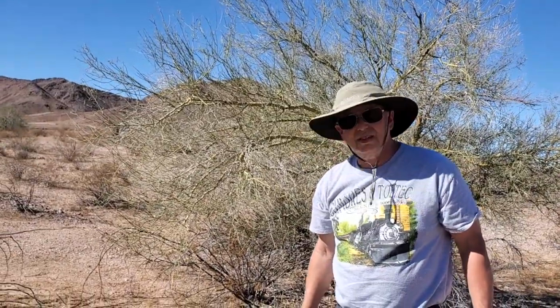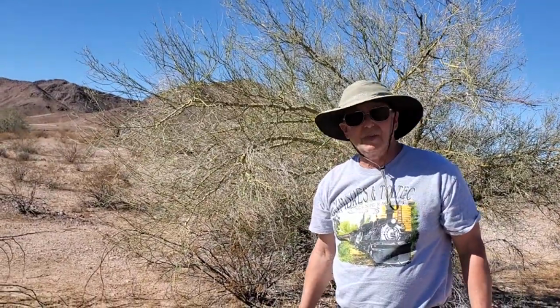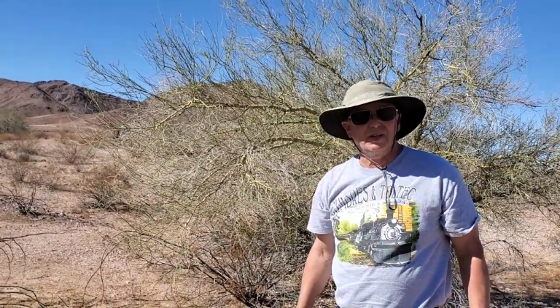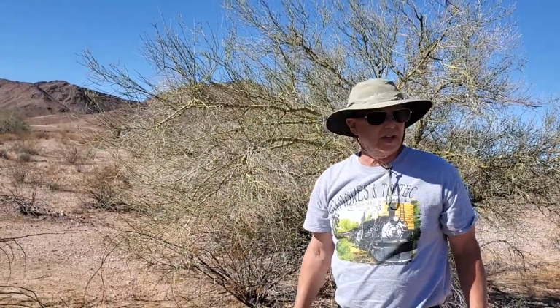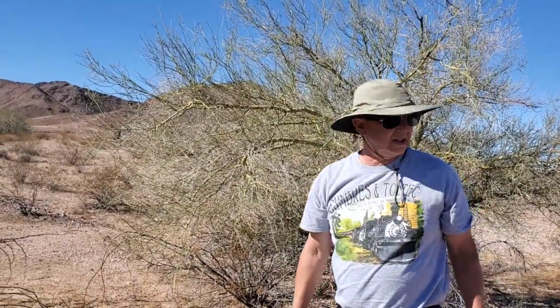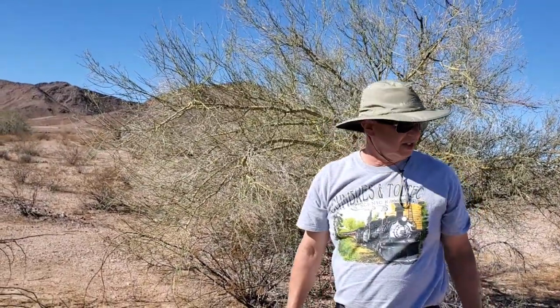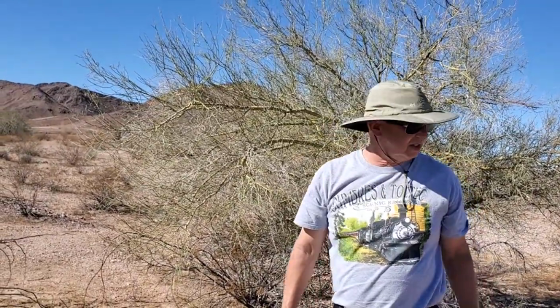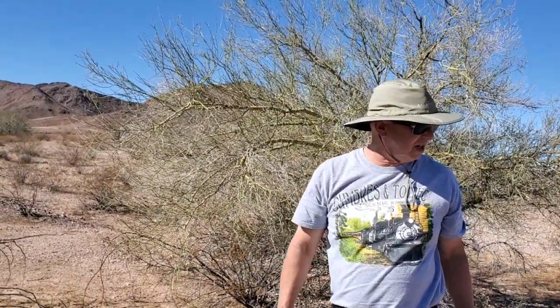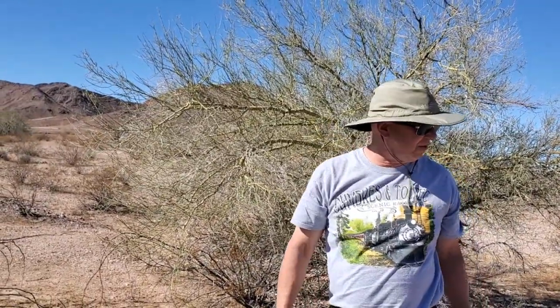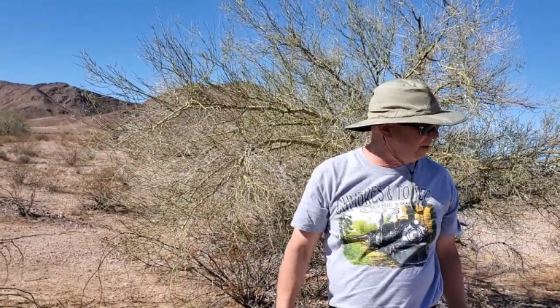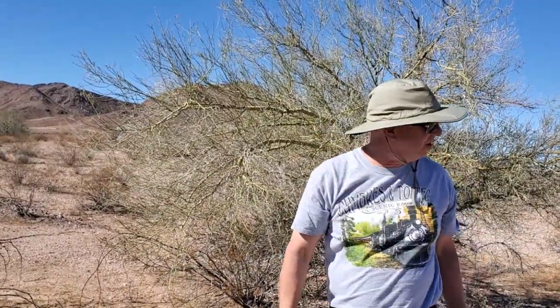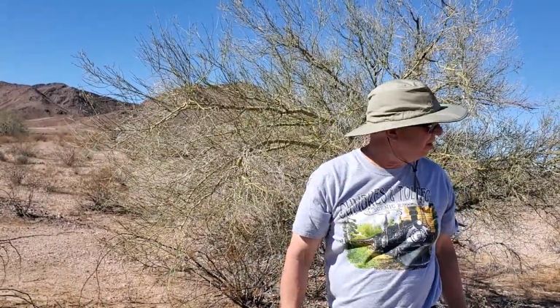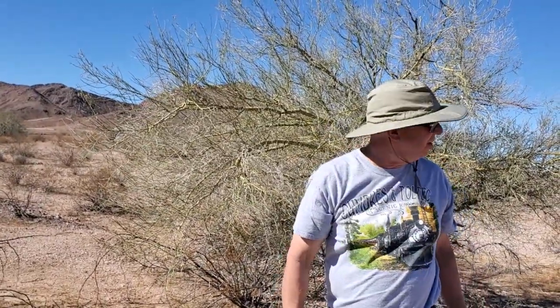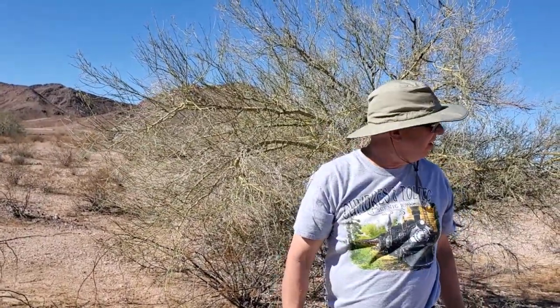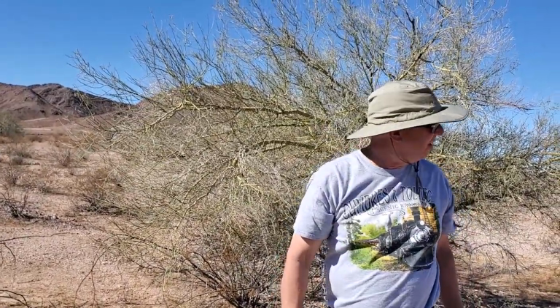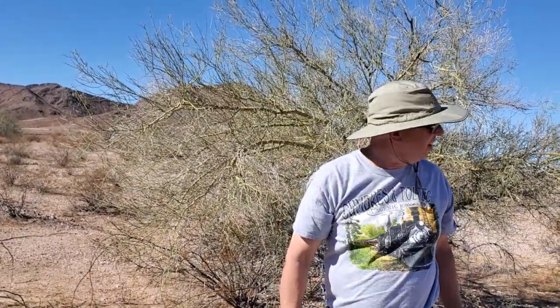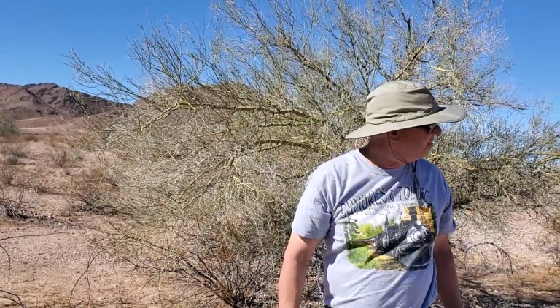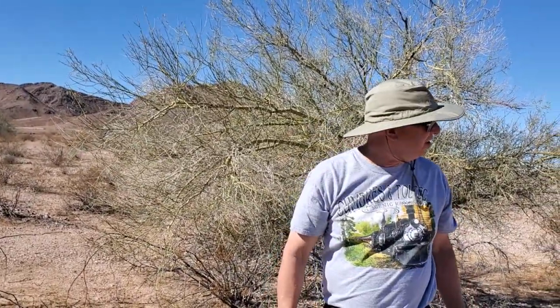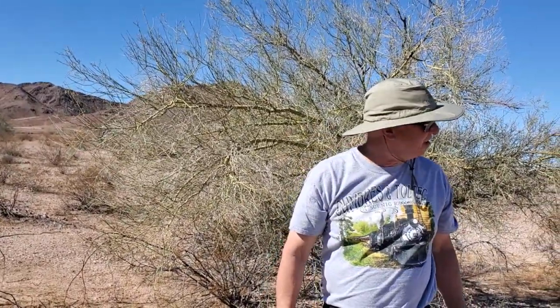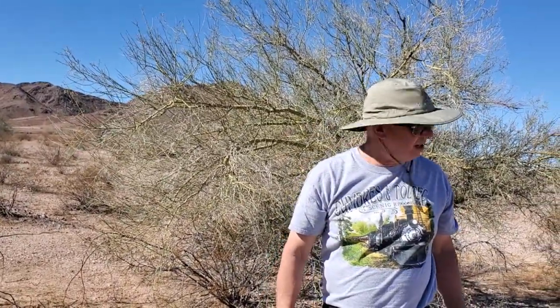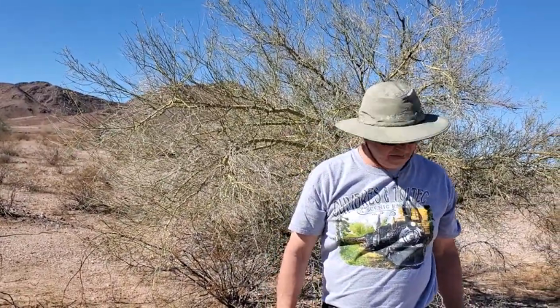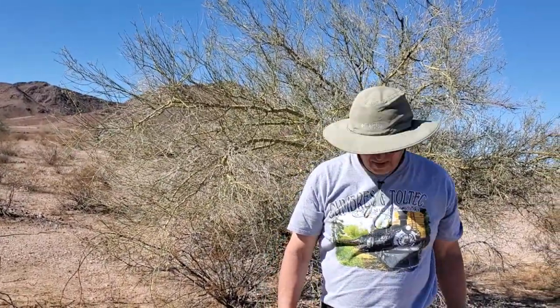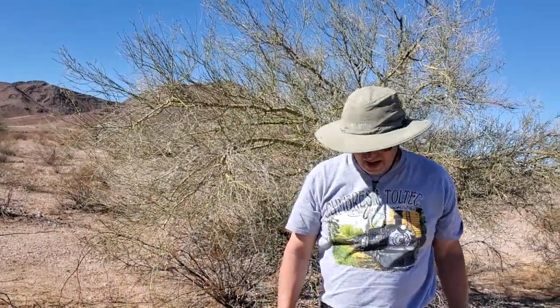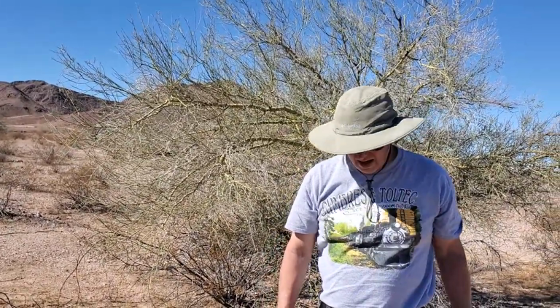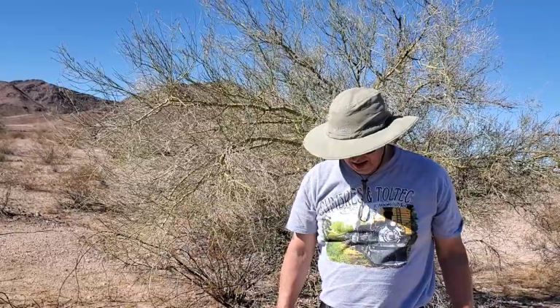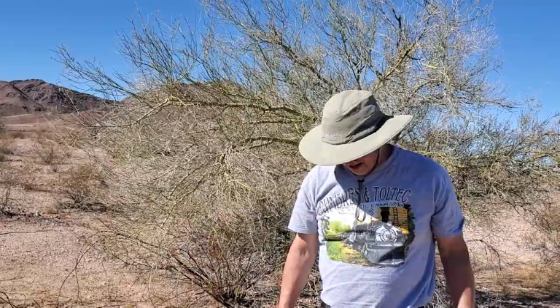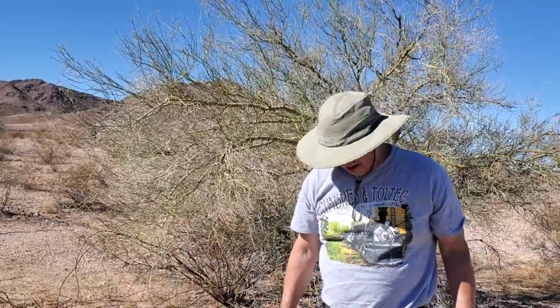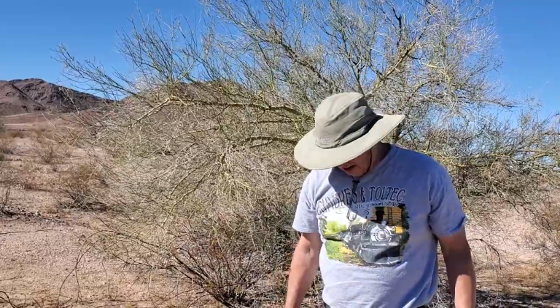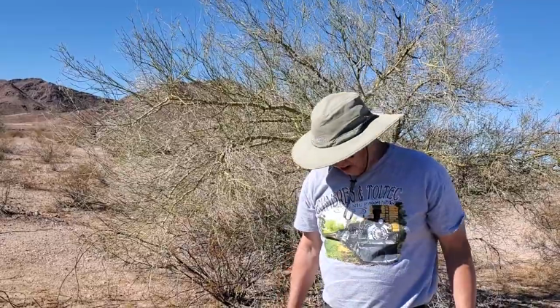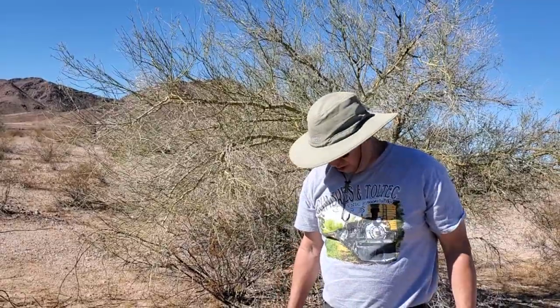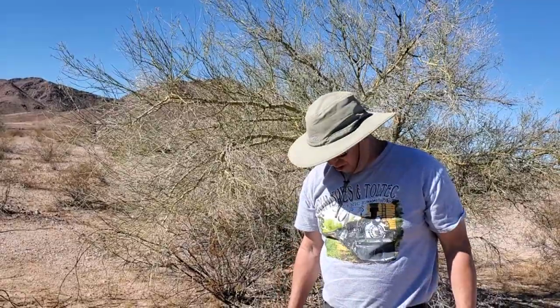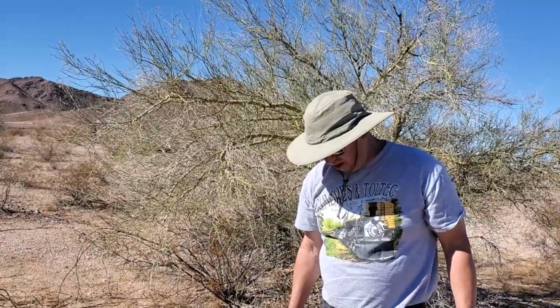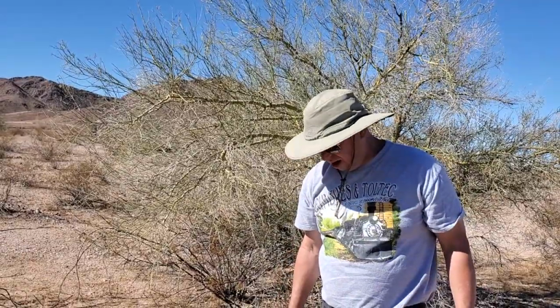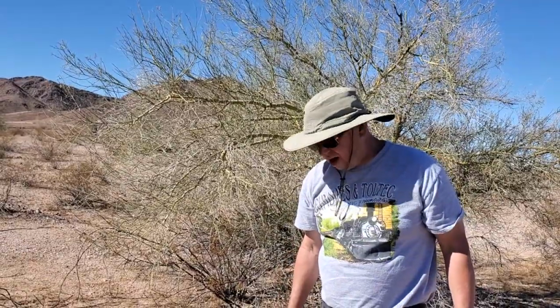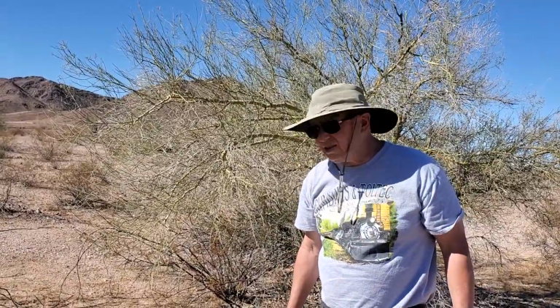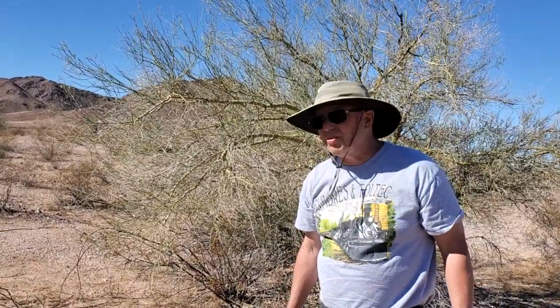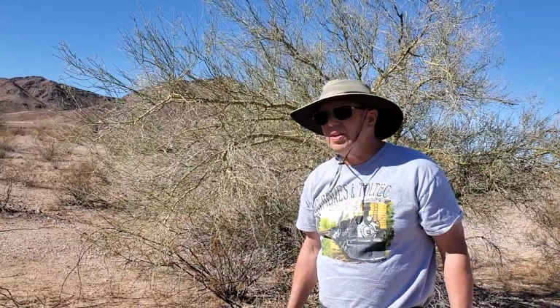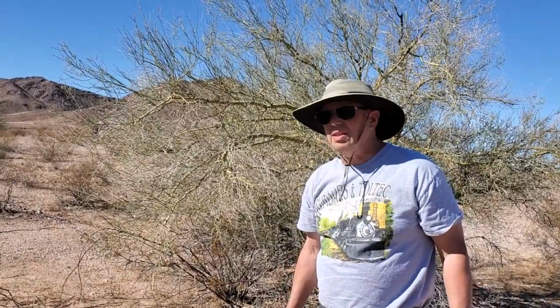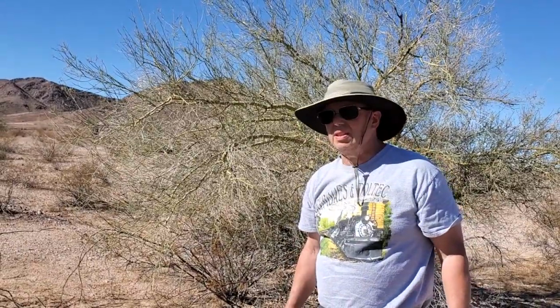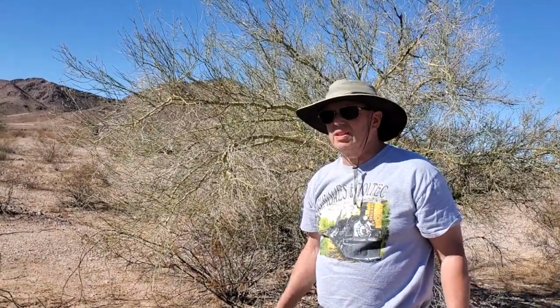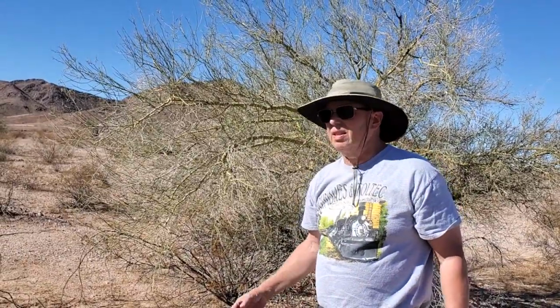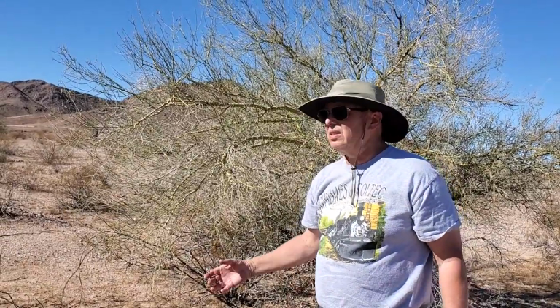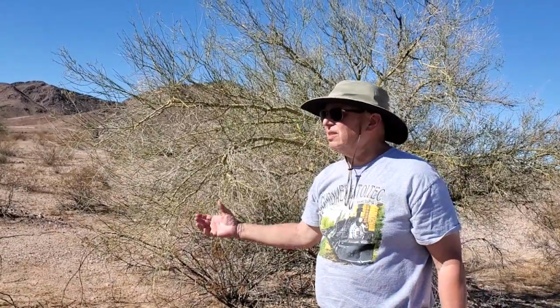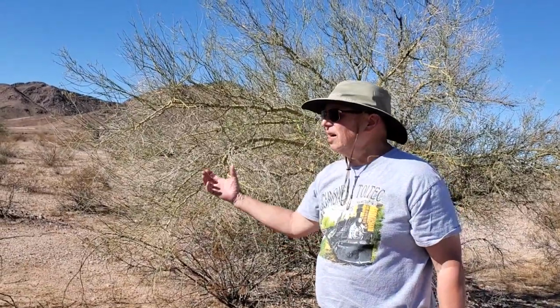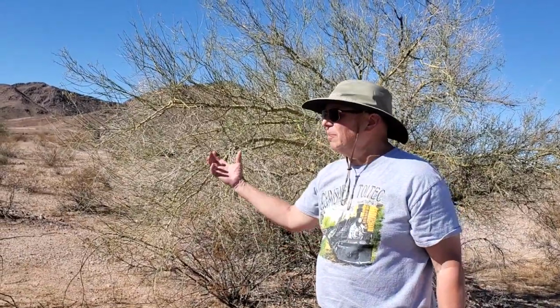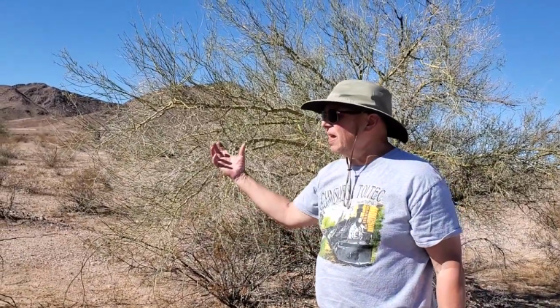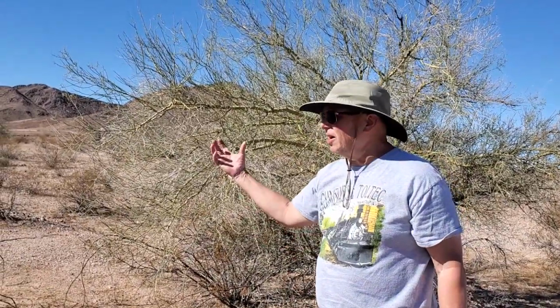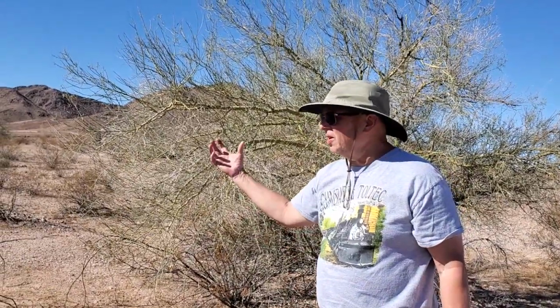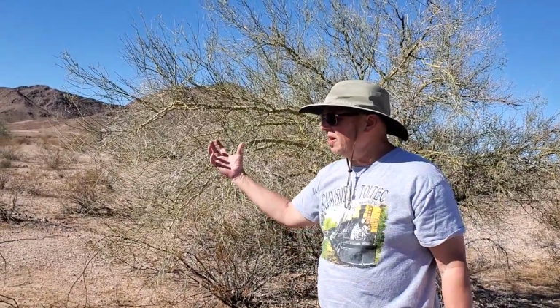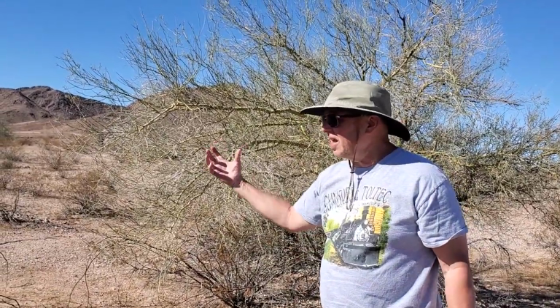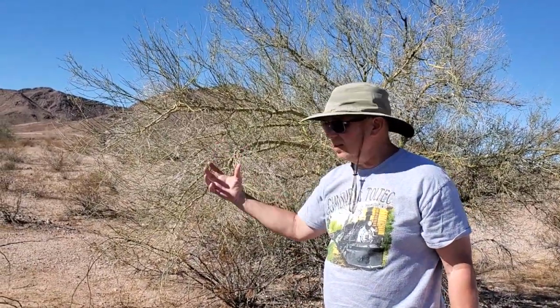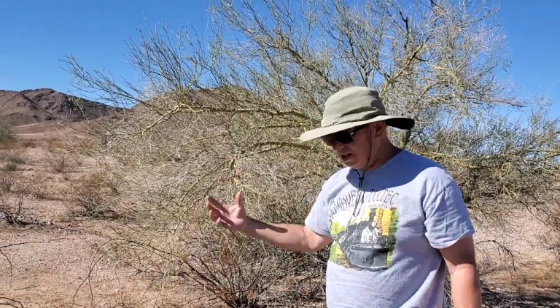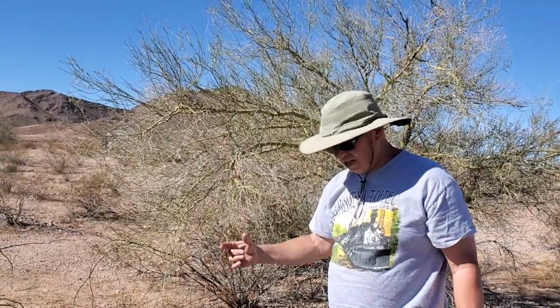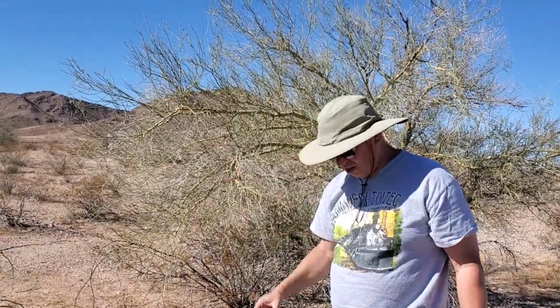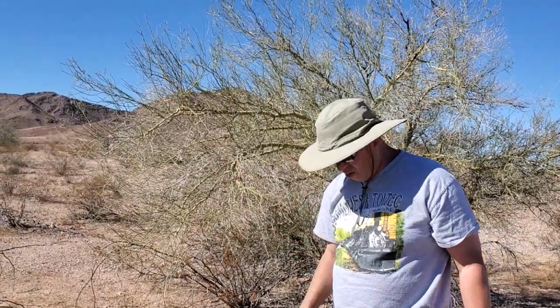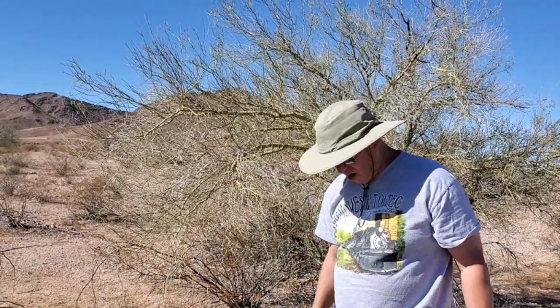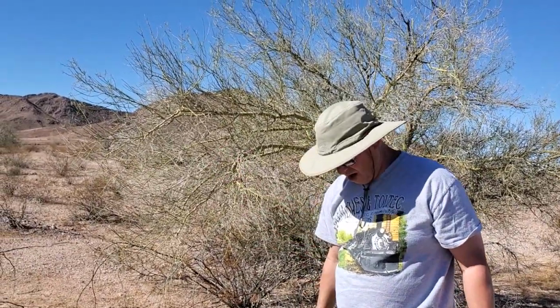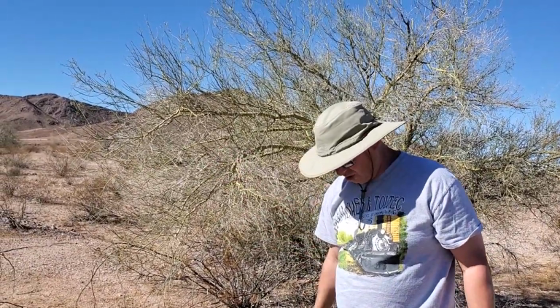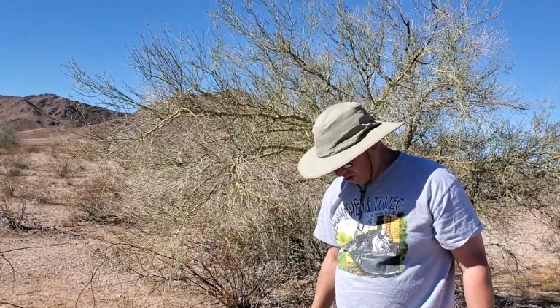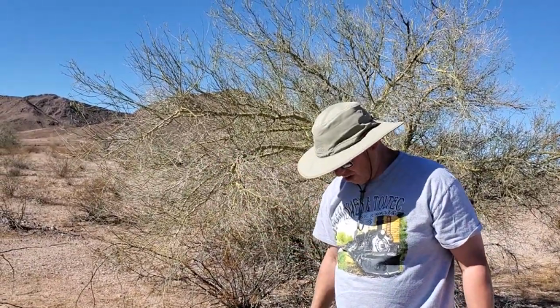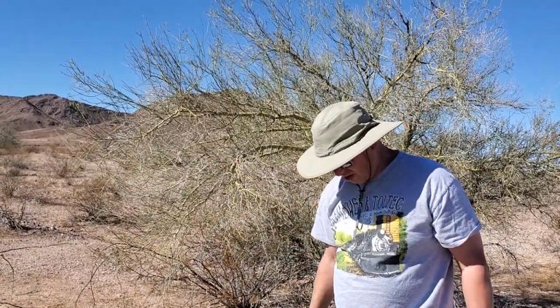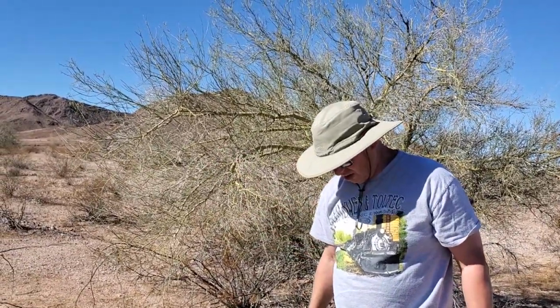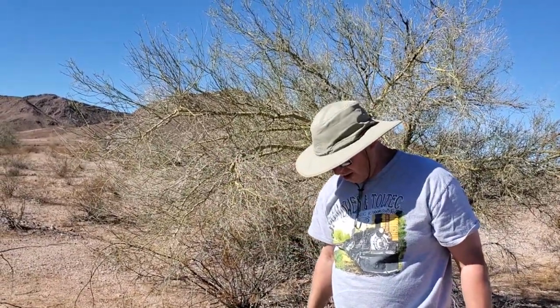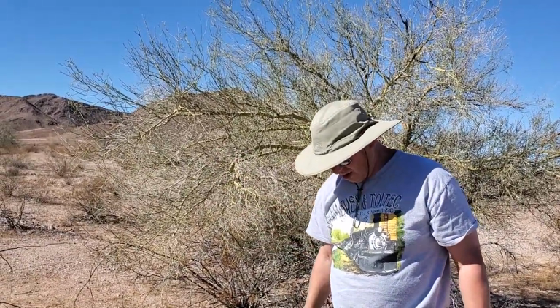Some interesting stuff here. I've seen some broken concrete that's come down the canyon in the wash.